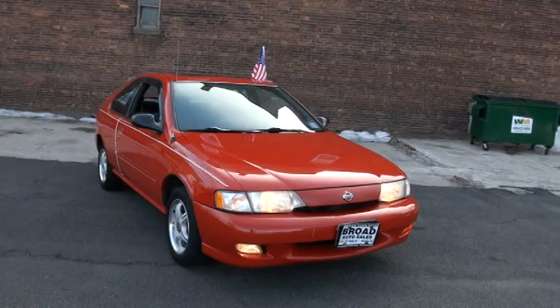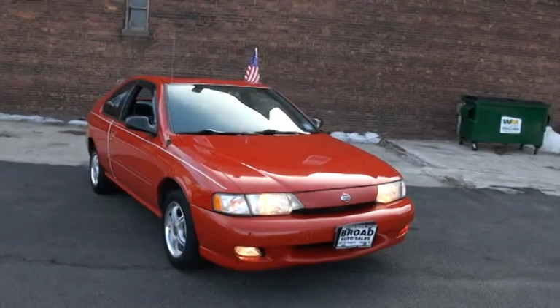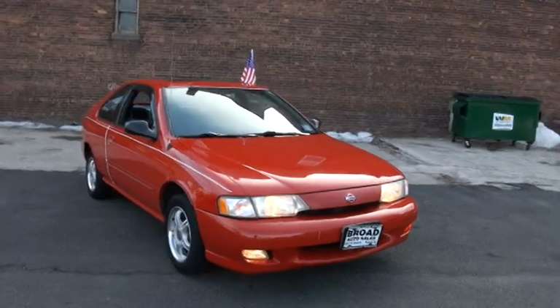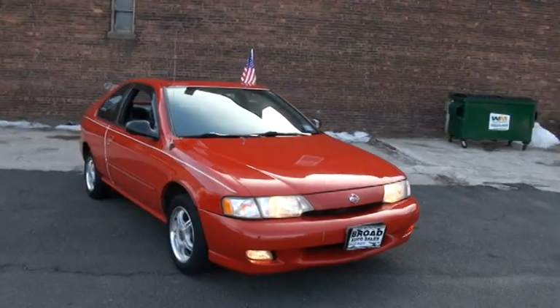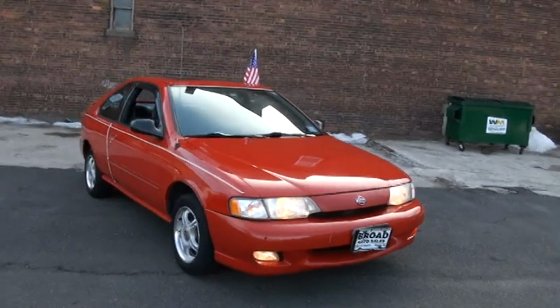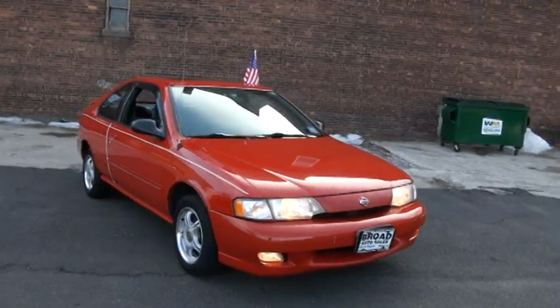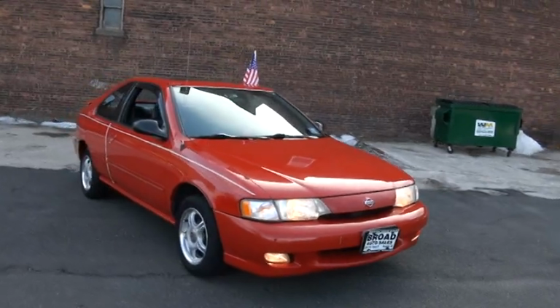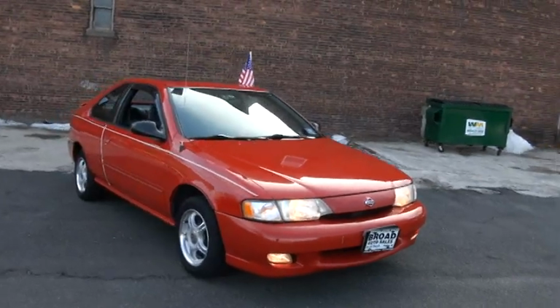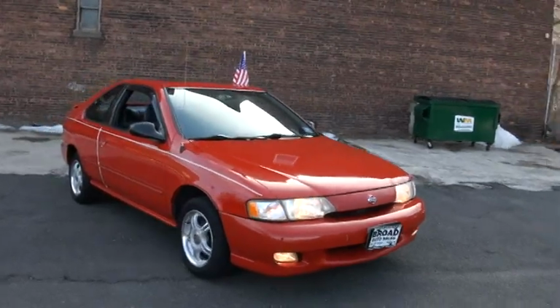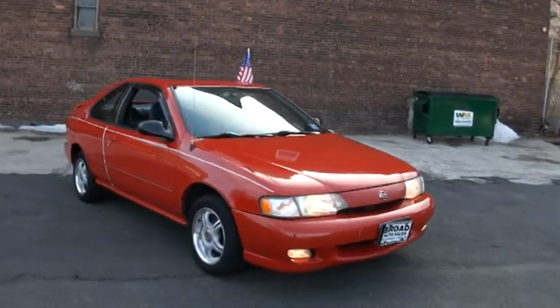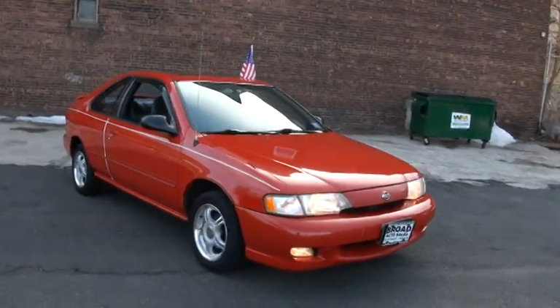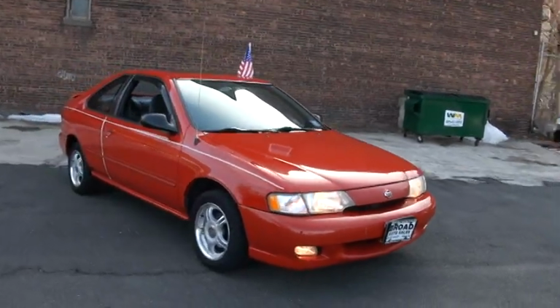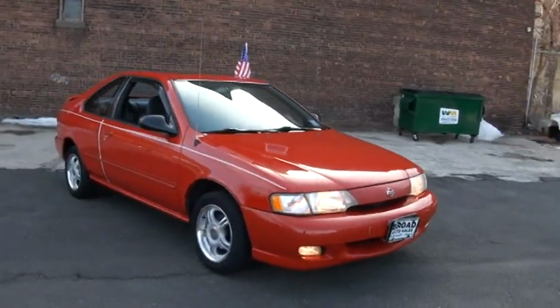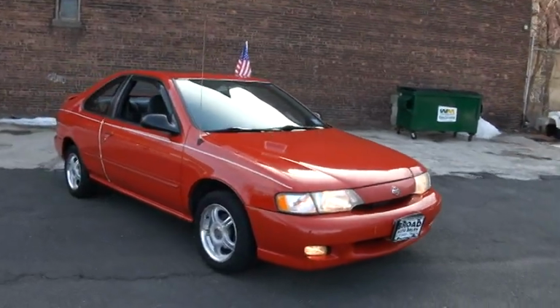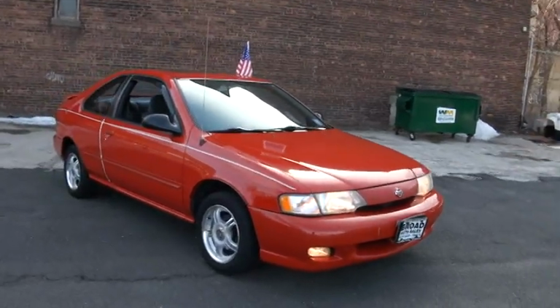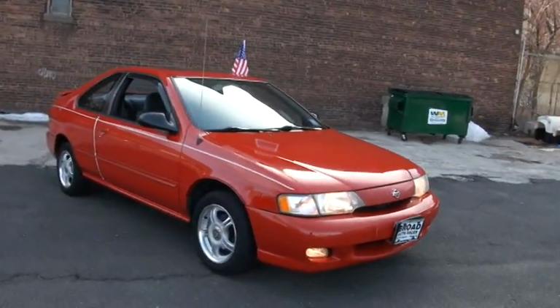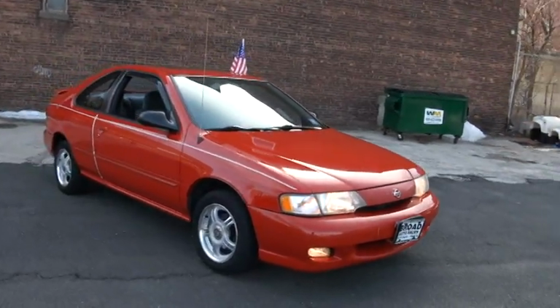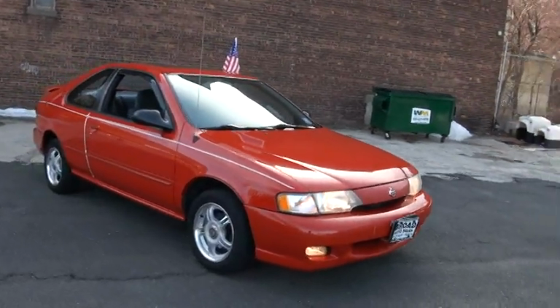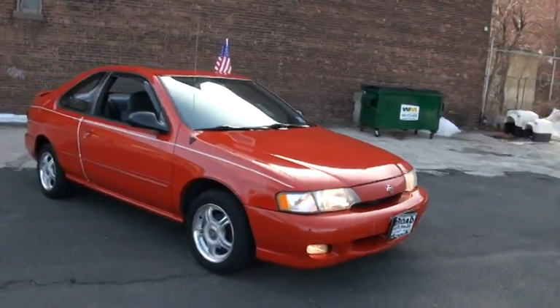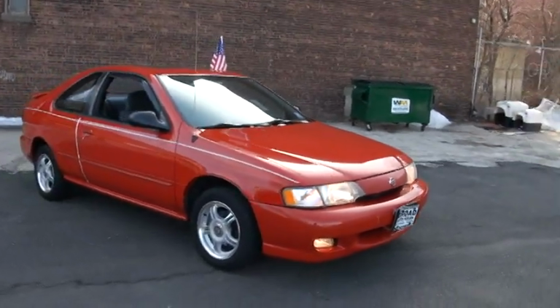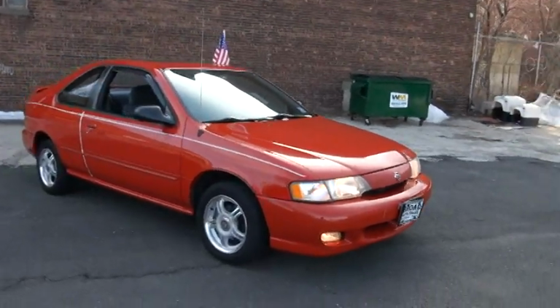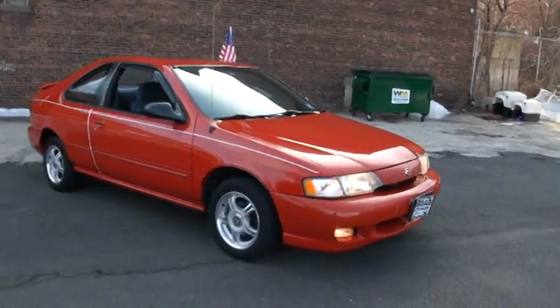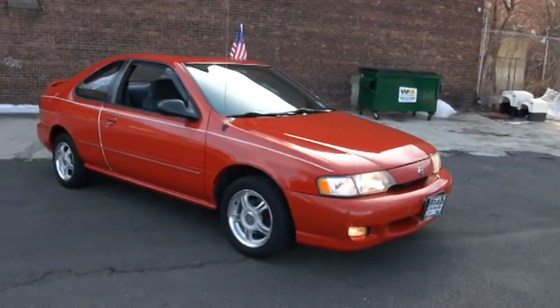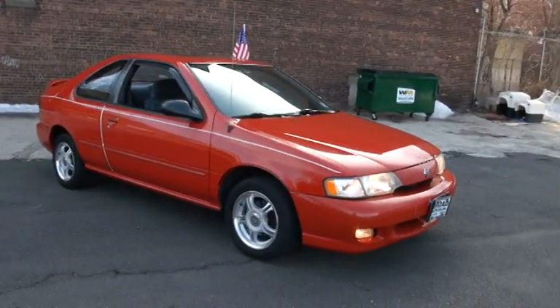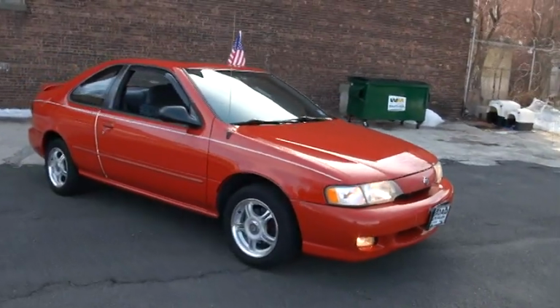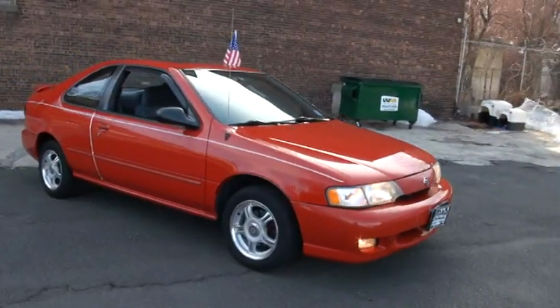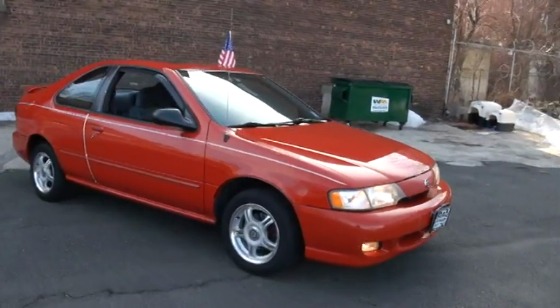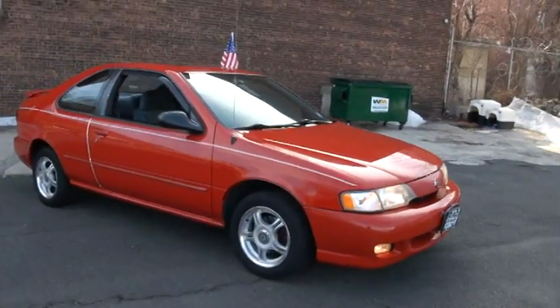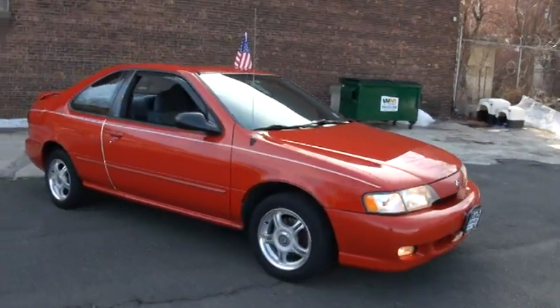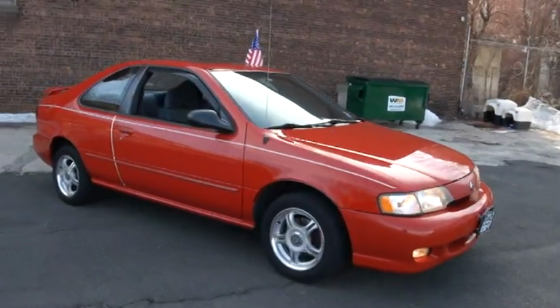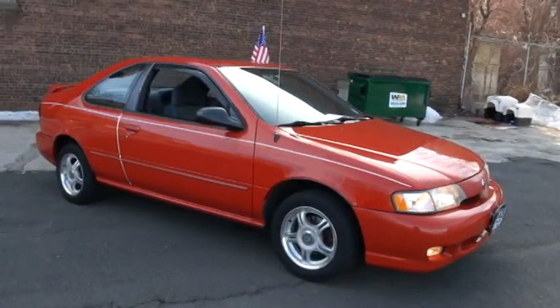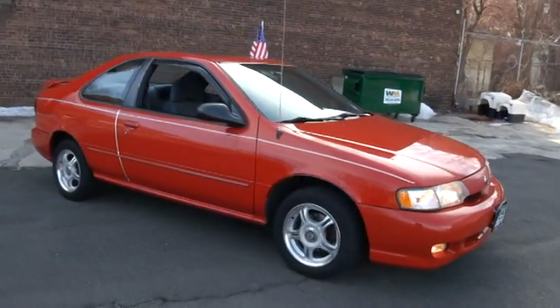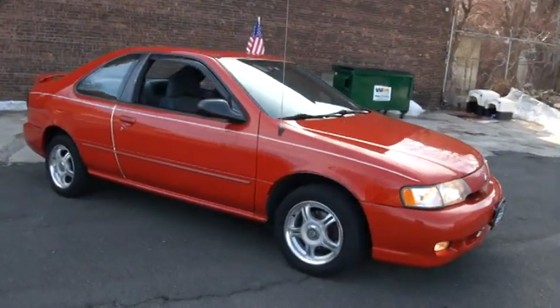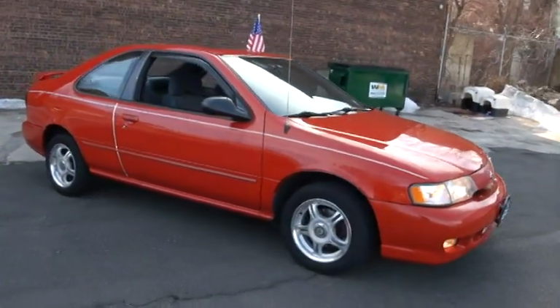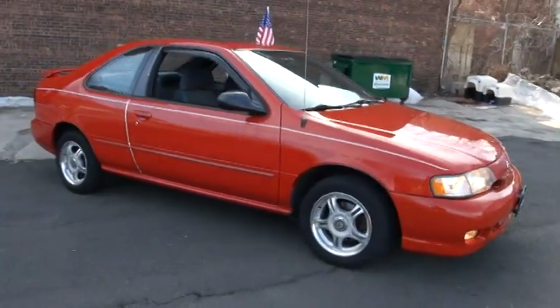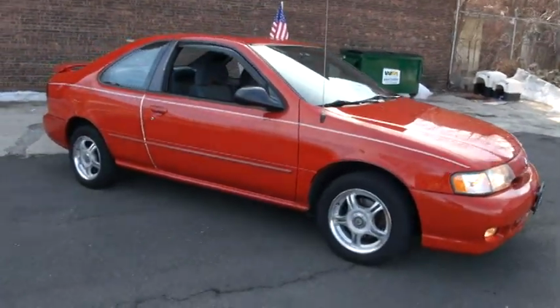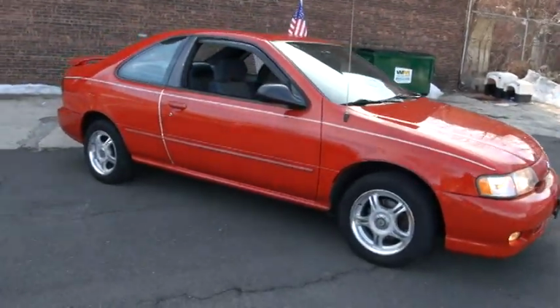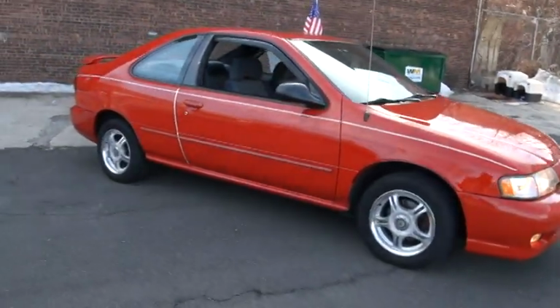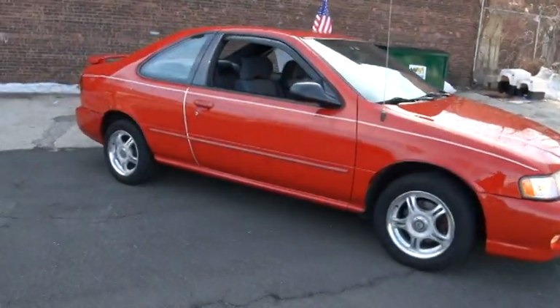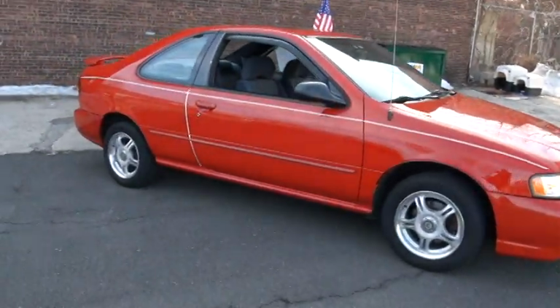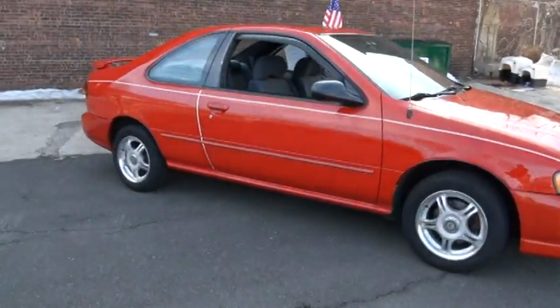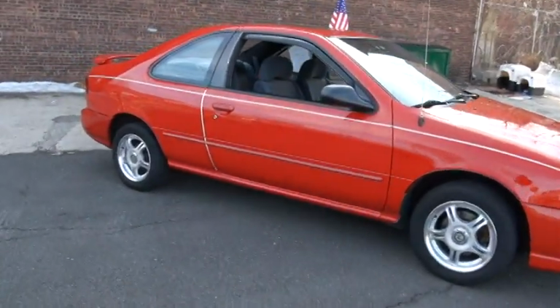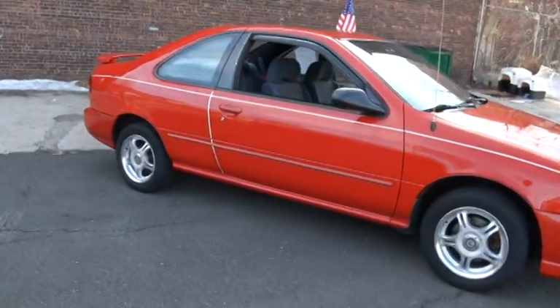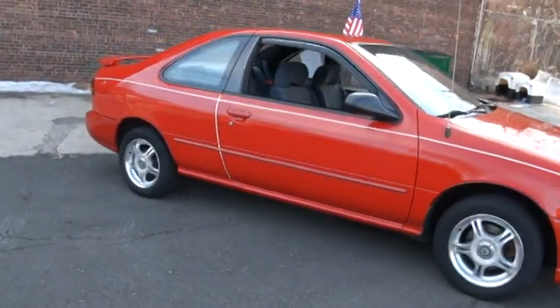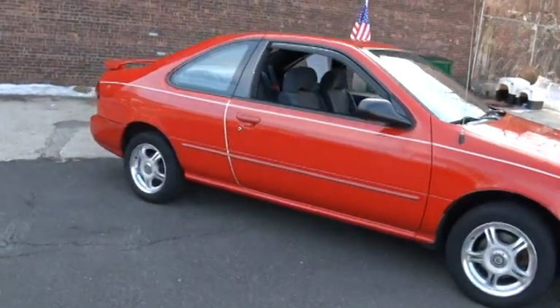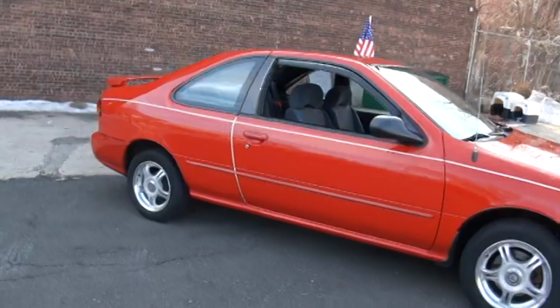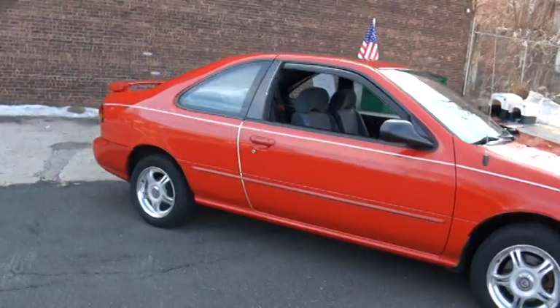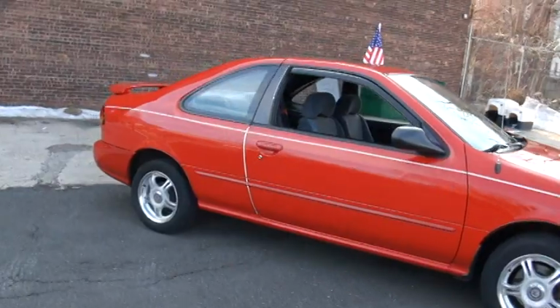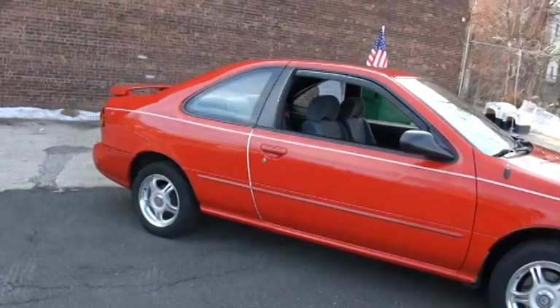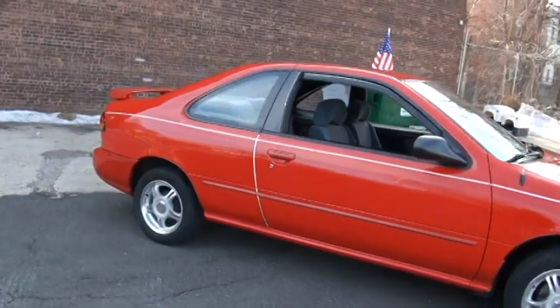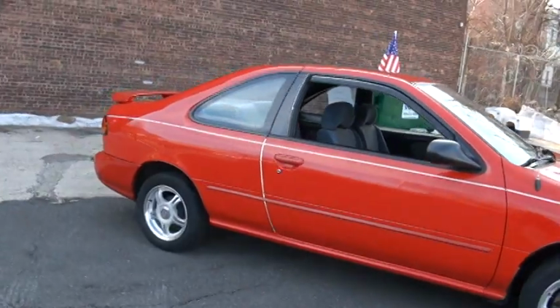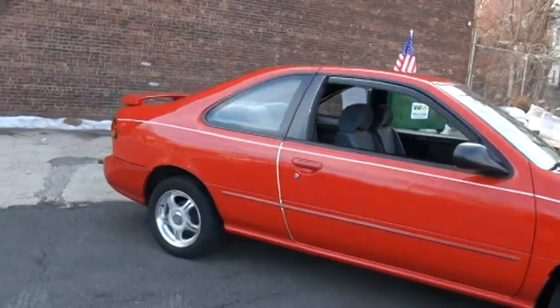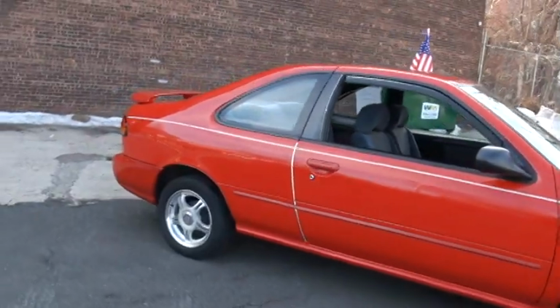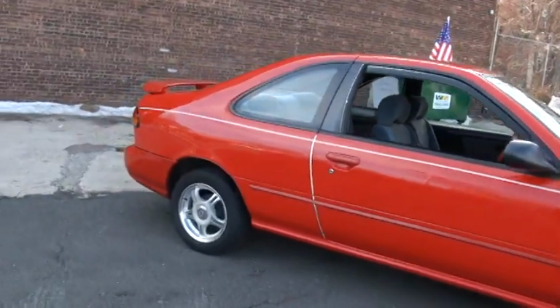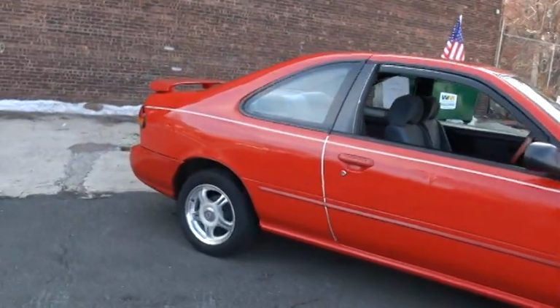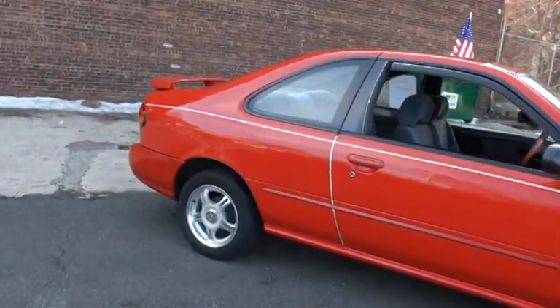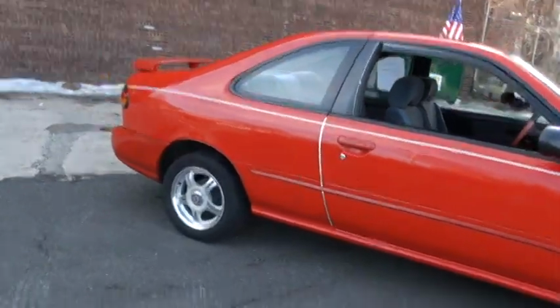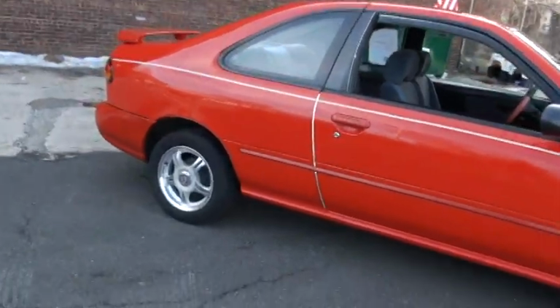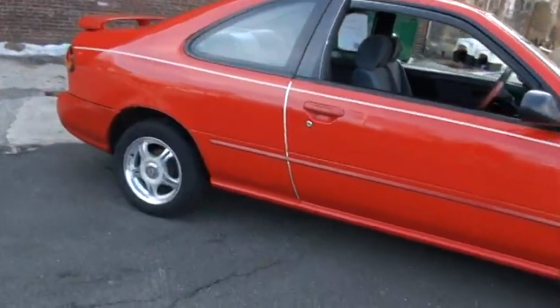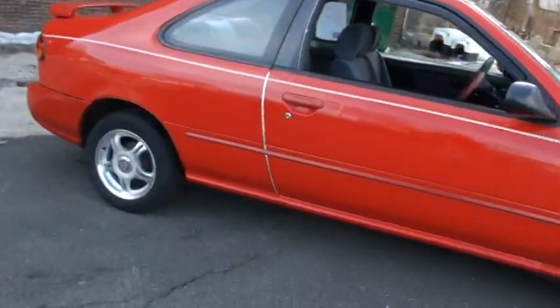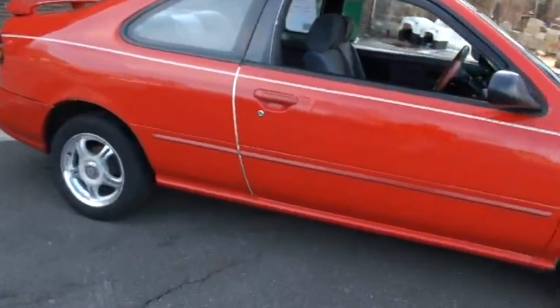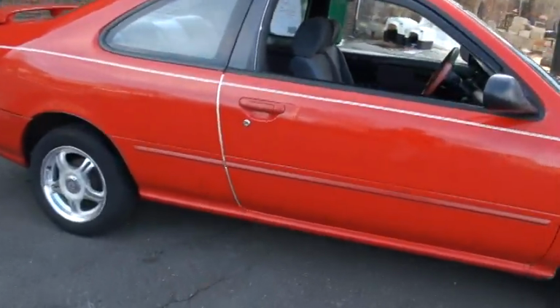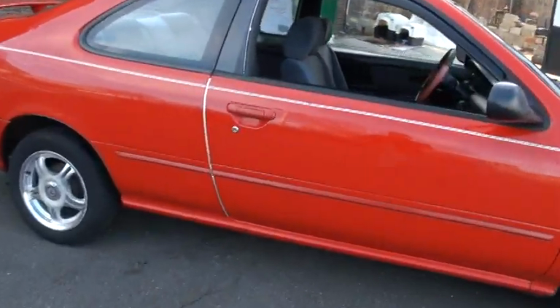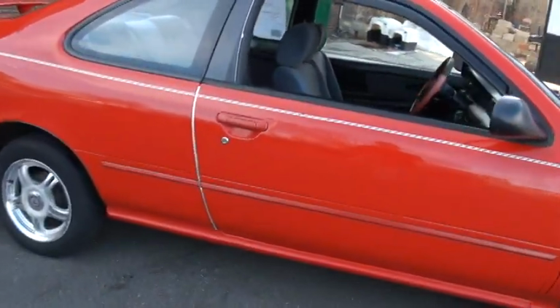Welcome to Broad Auto Sales. Very pretty, sporty Nissan 200SX. Basically it's the Nissan Sentra 2-door coupe.